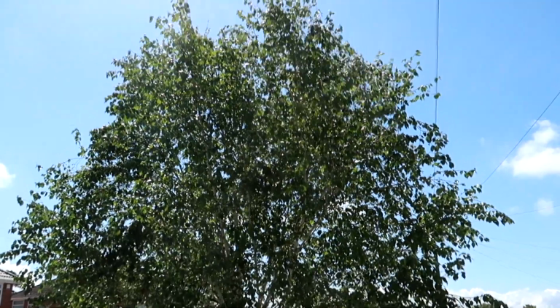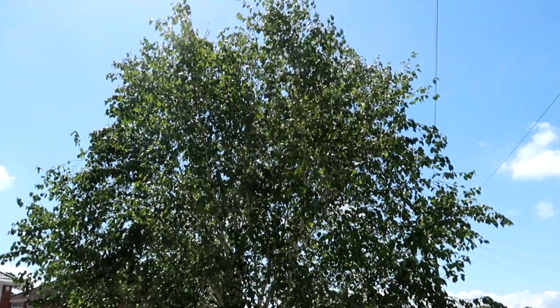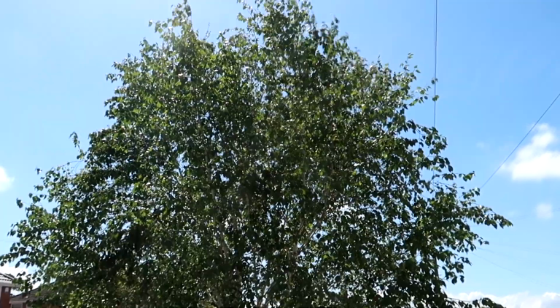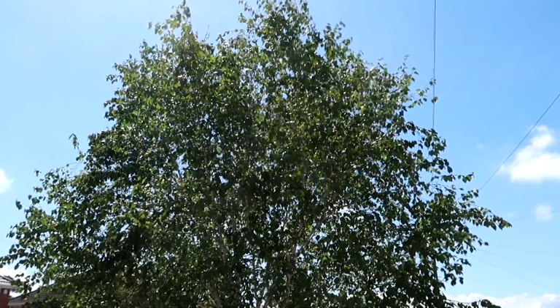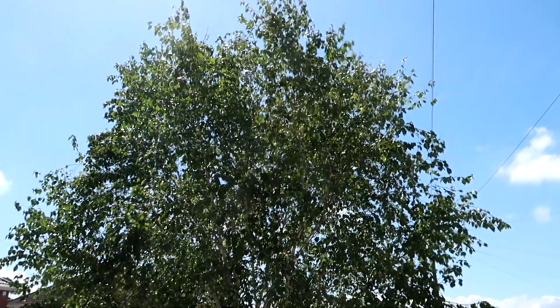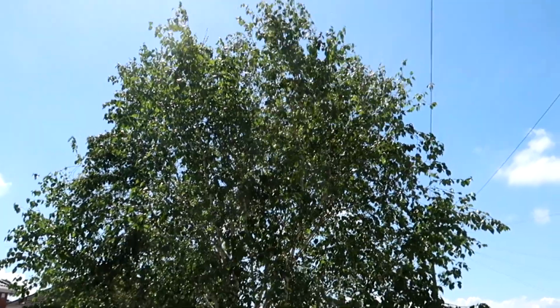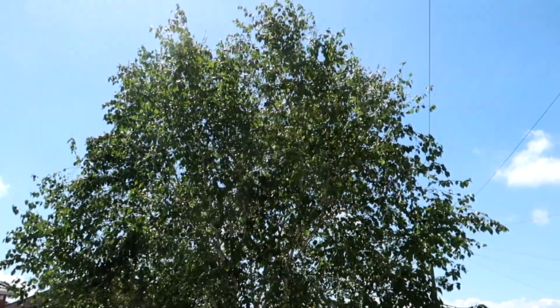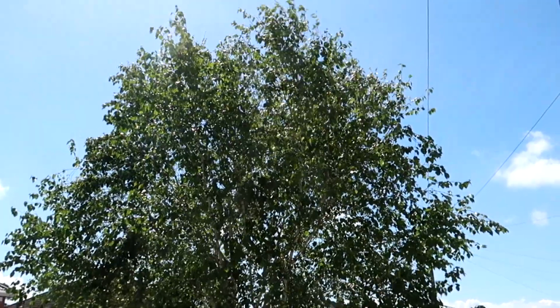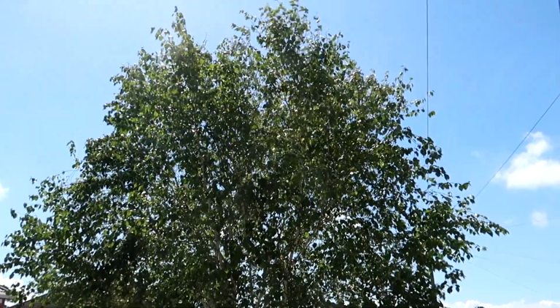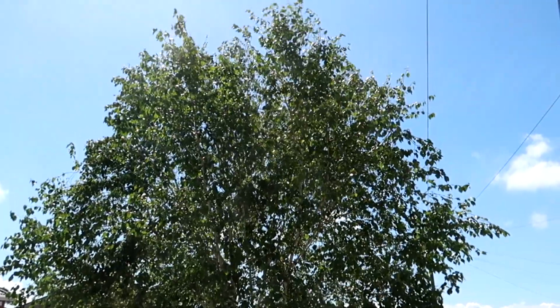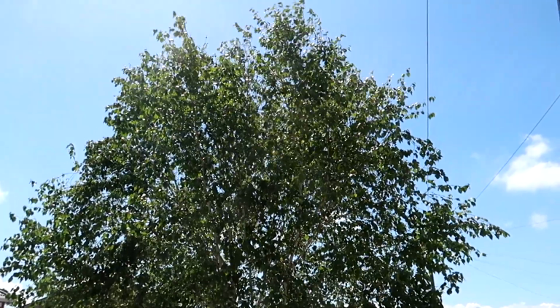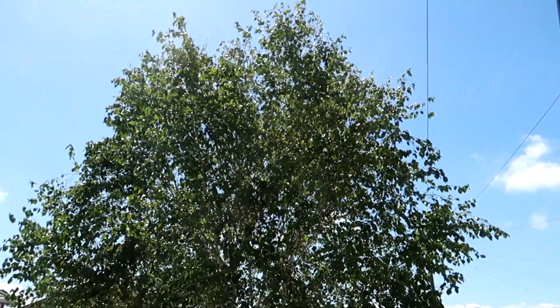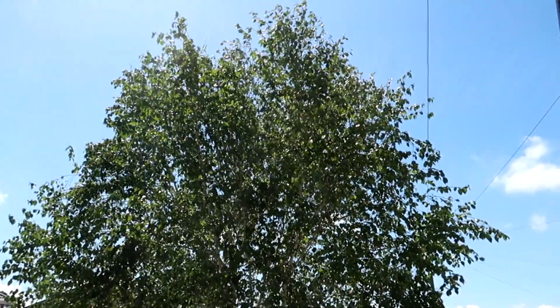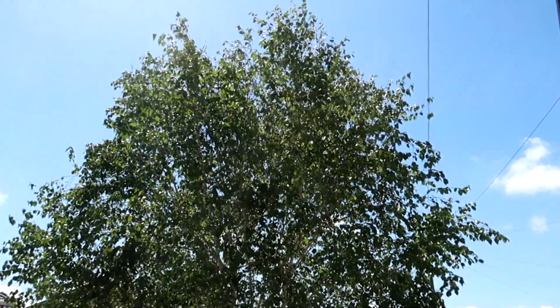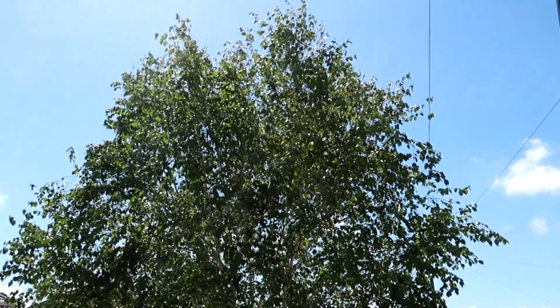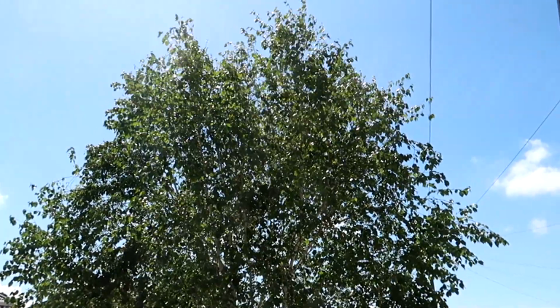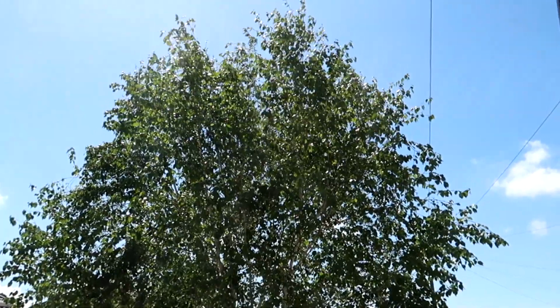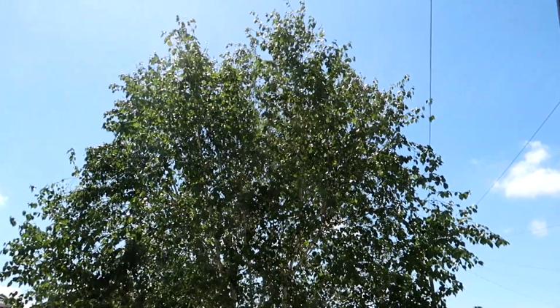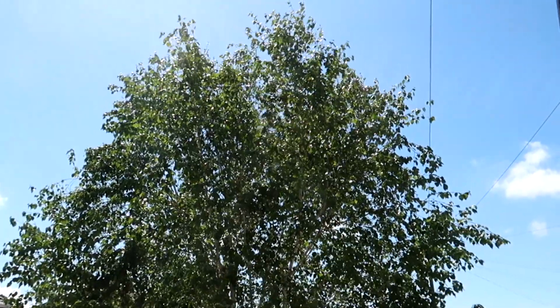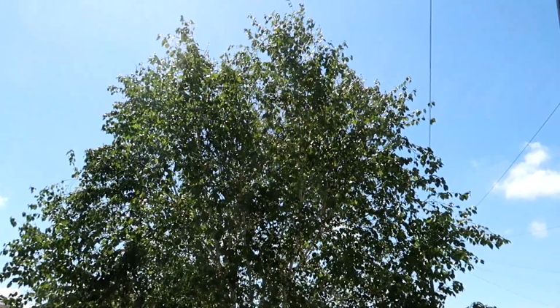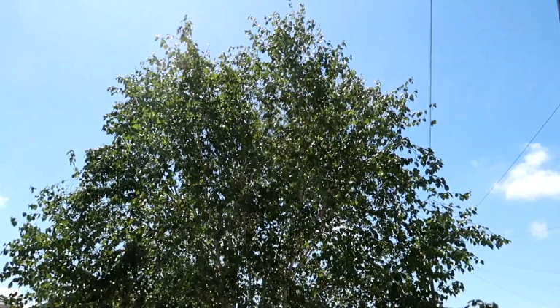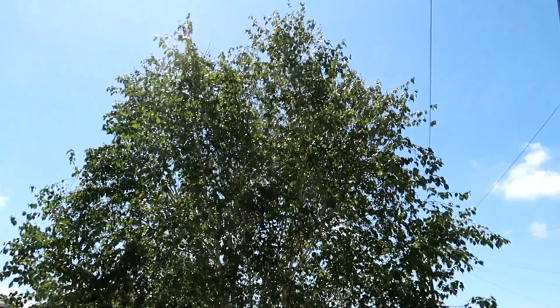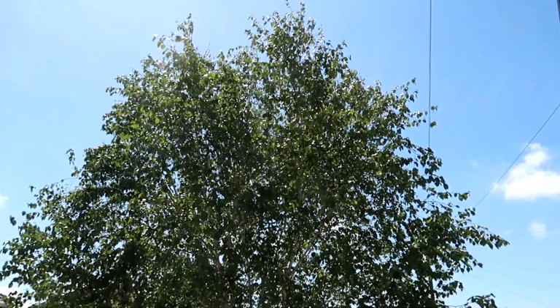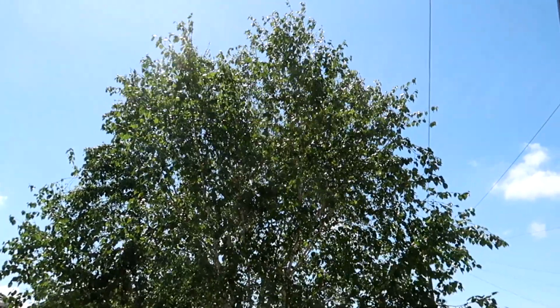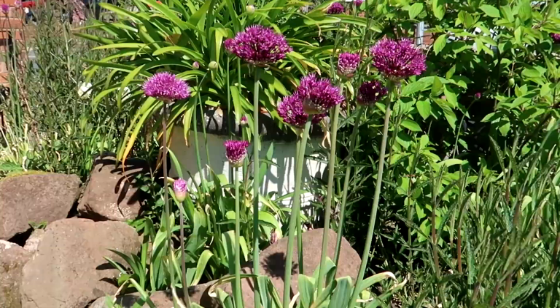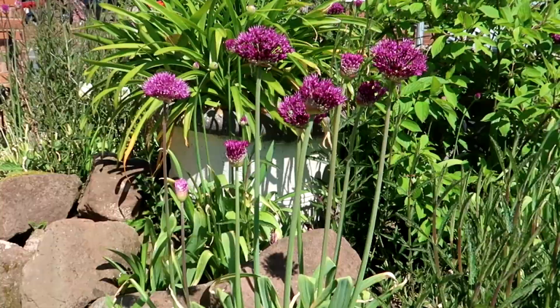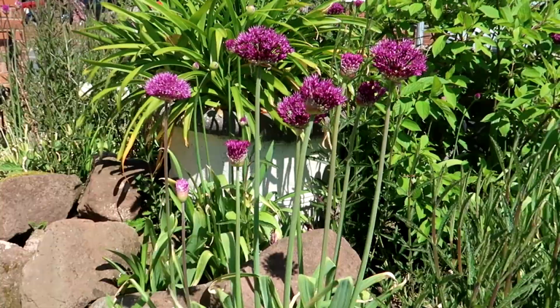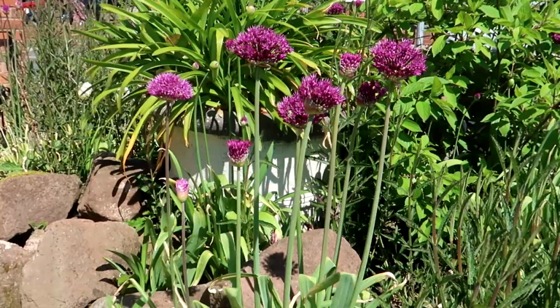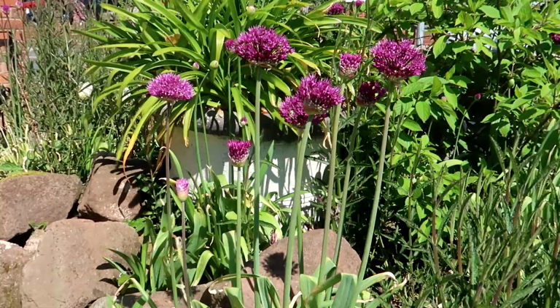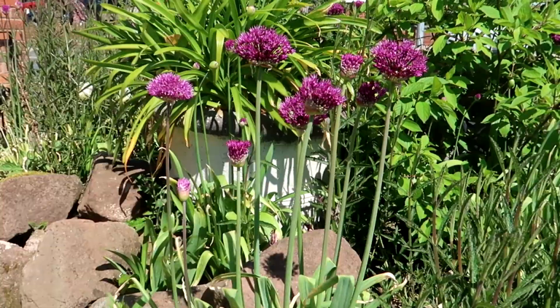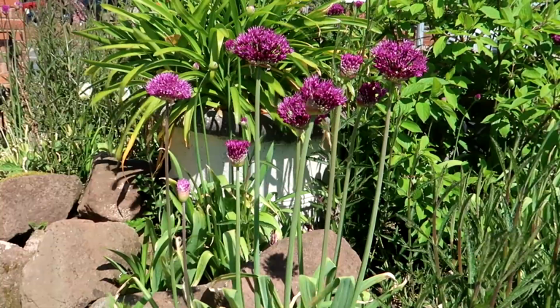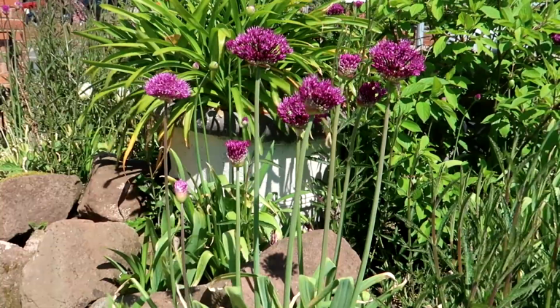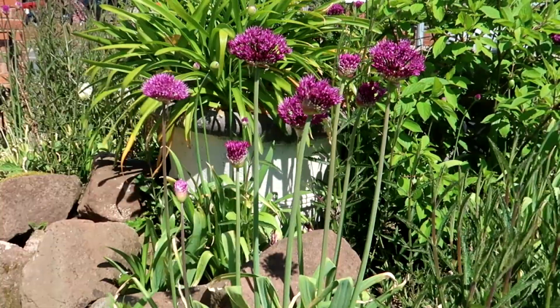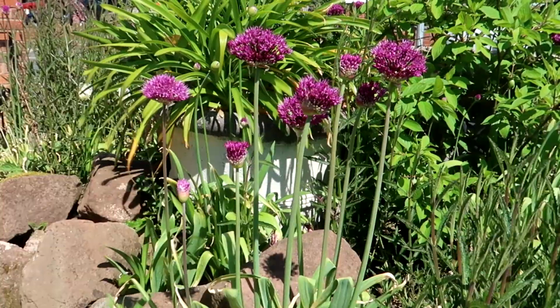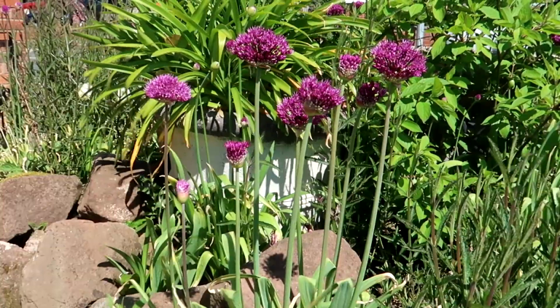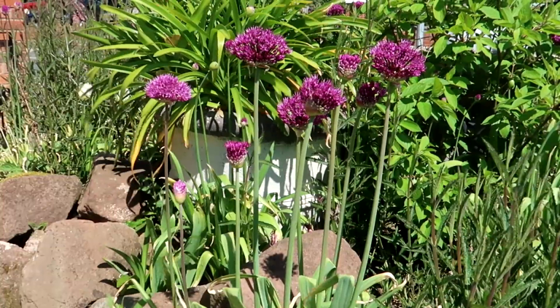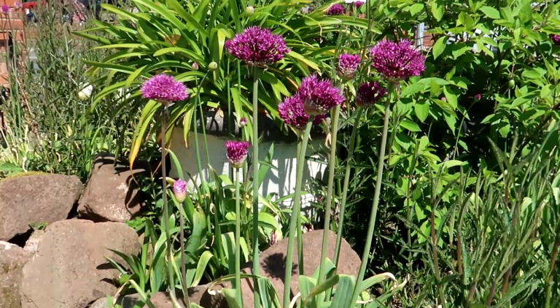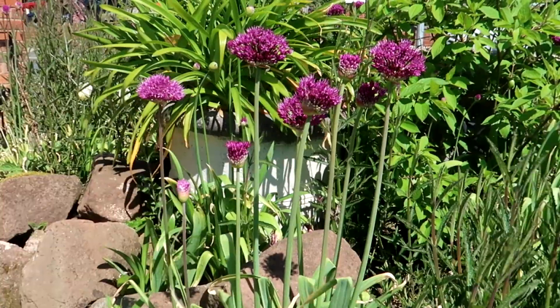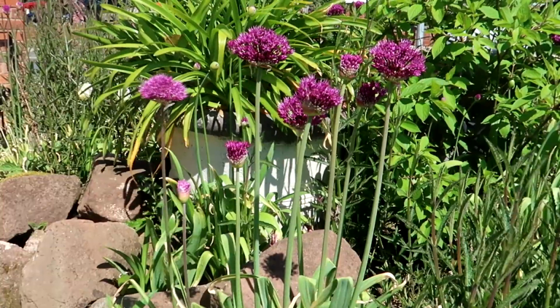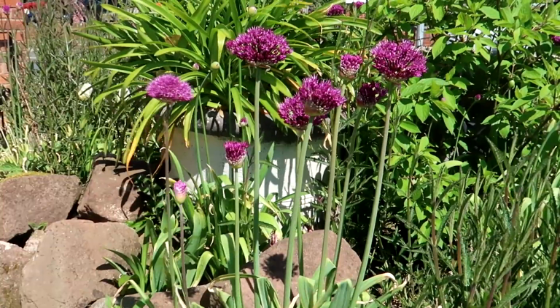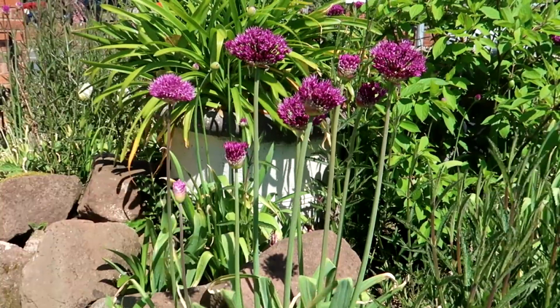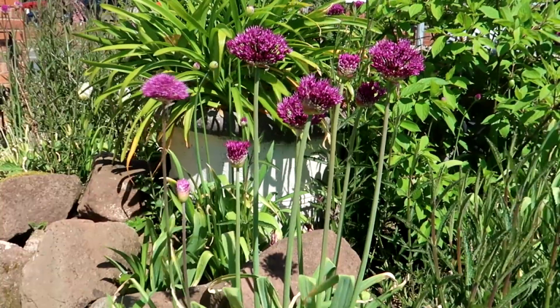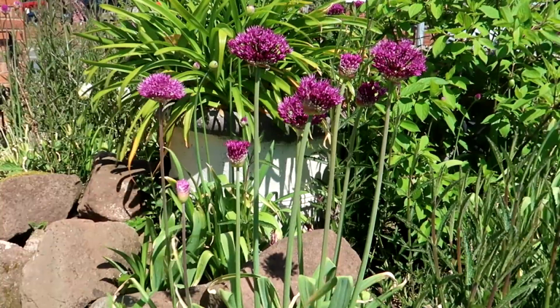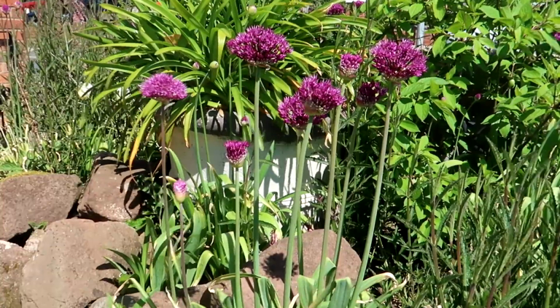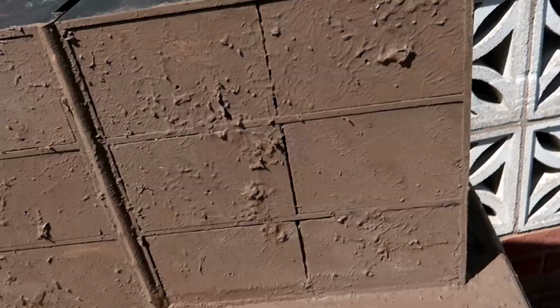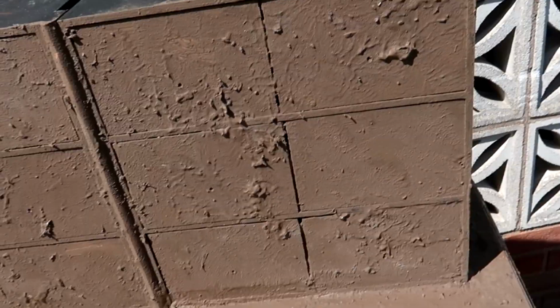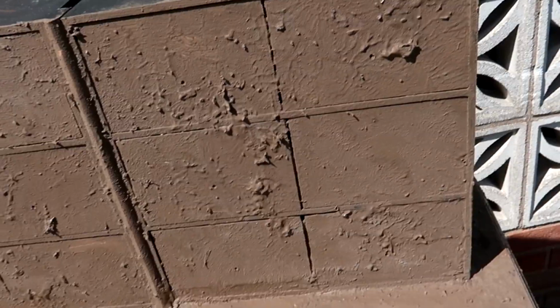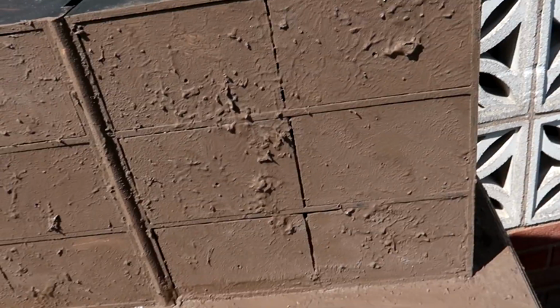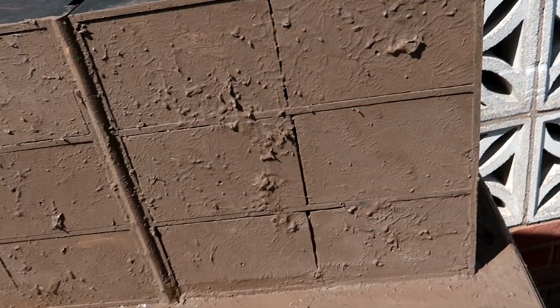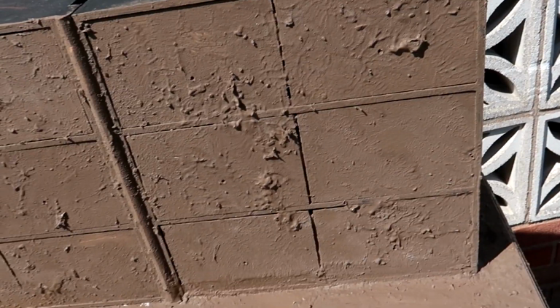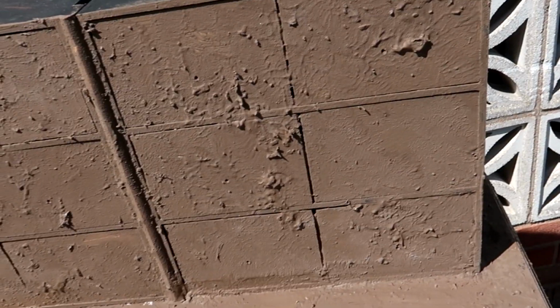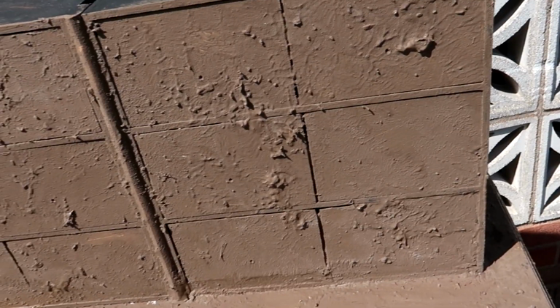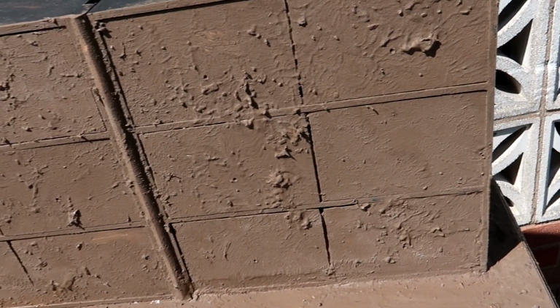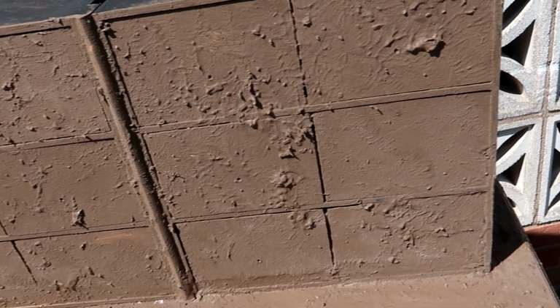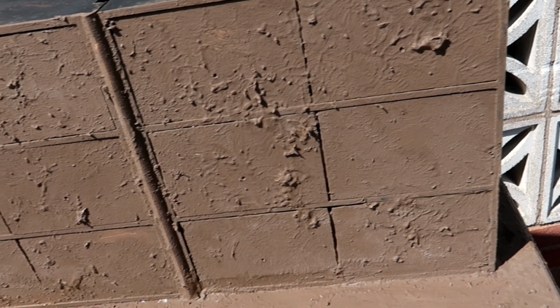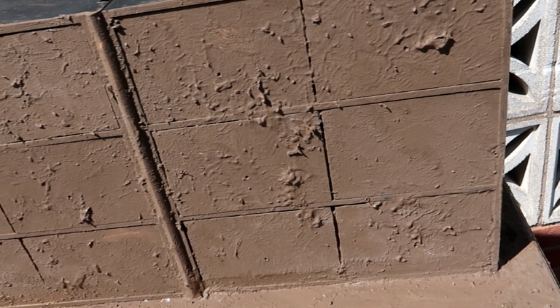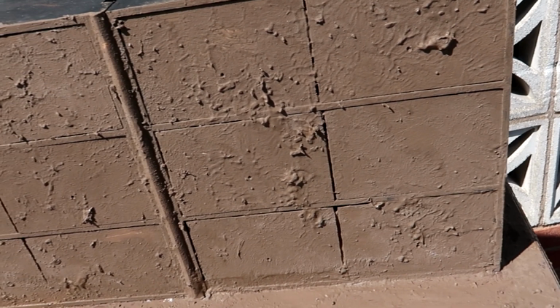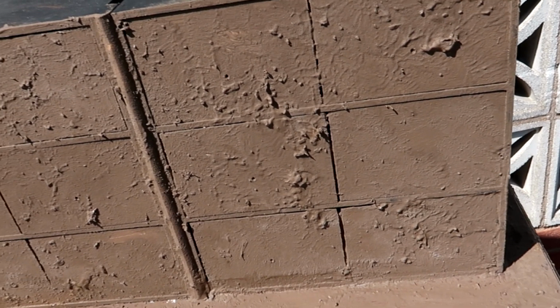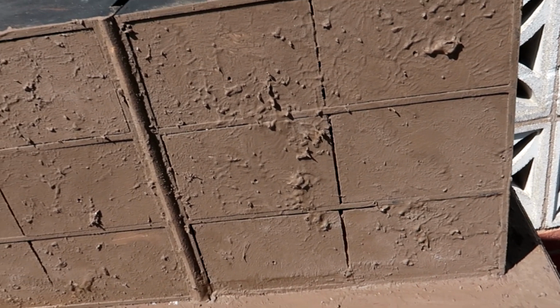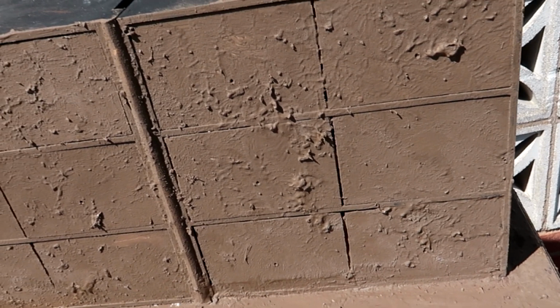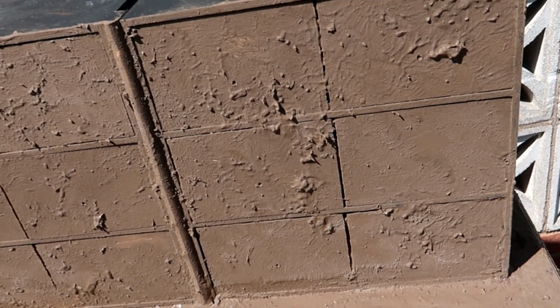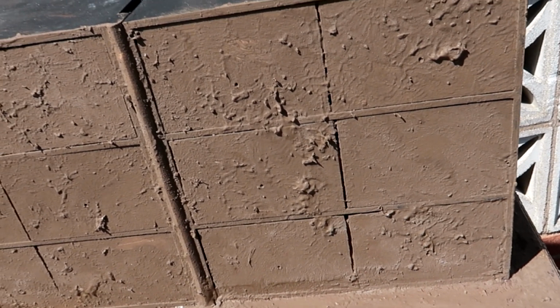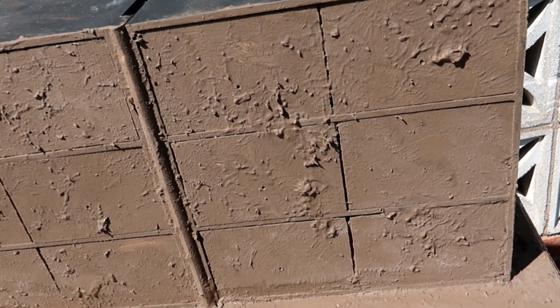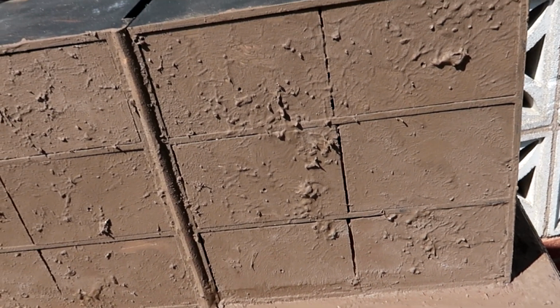Whilst it was drying we took the dogs for a walk, and then we came back and it was completely dry — and this is how it looks.